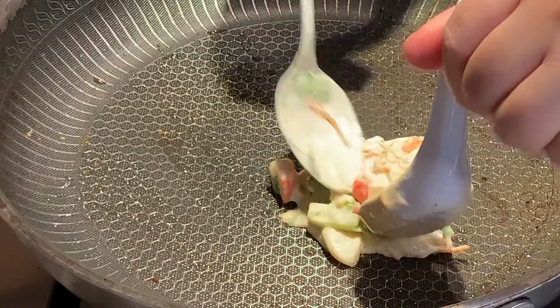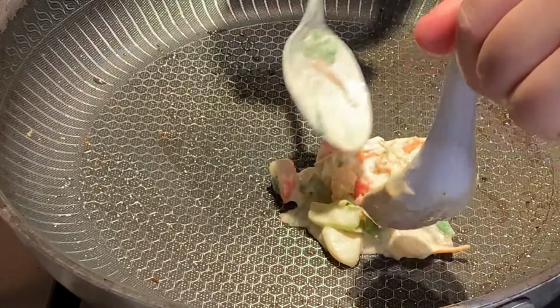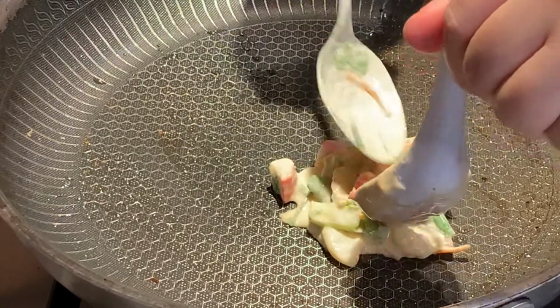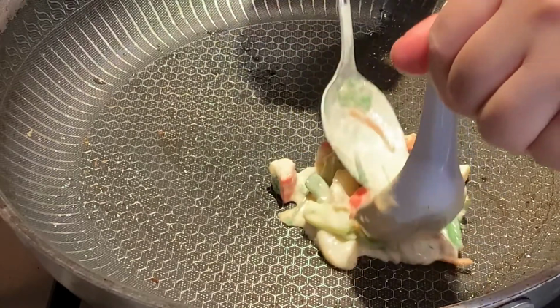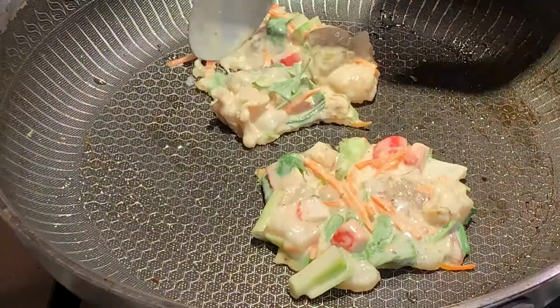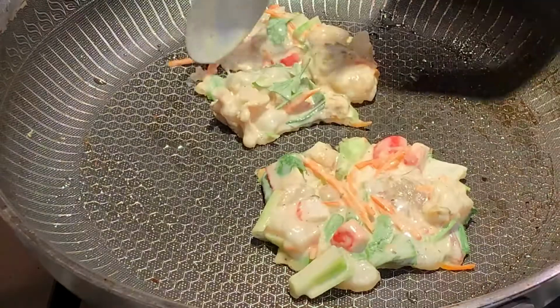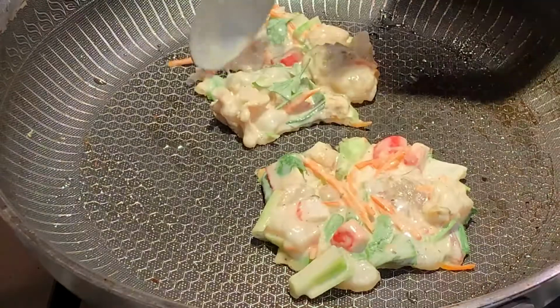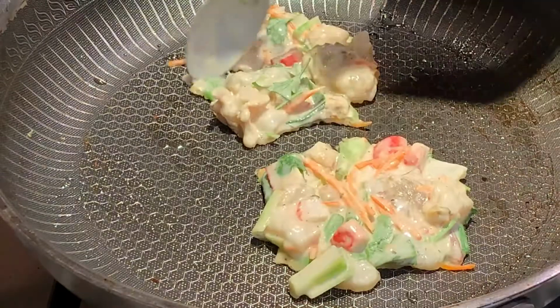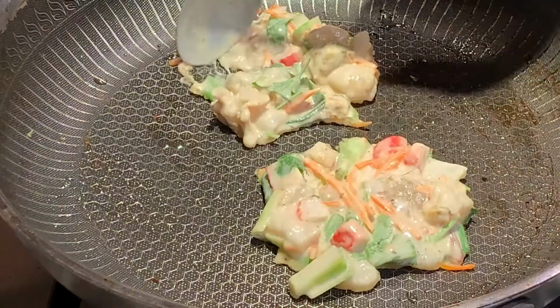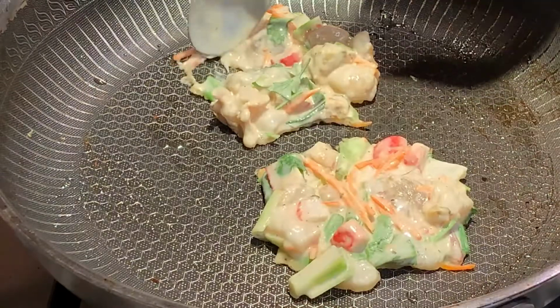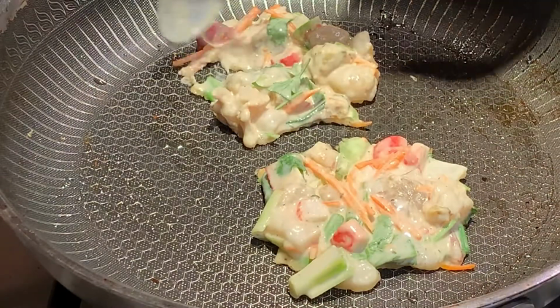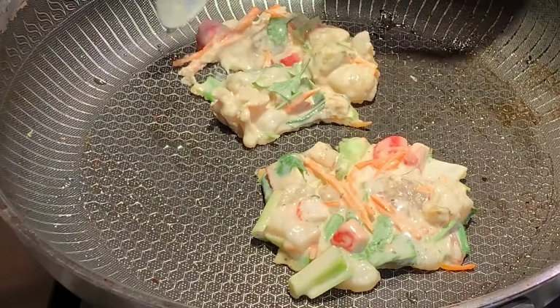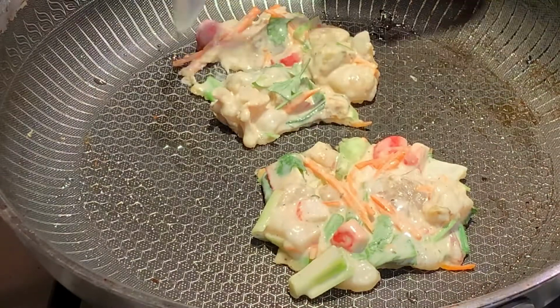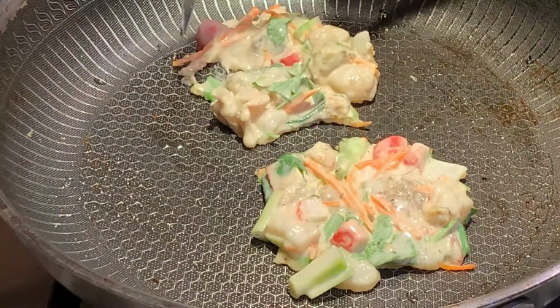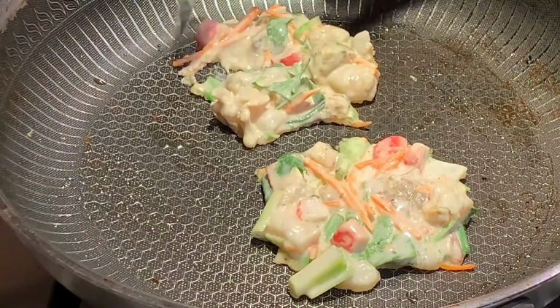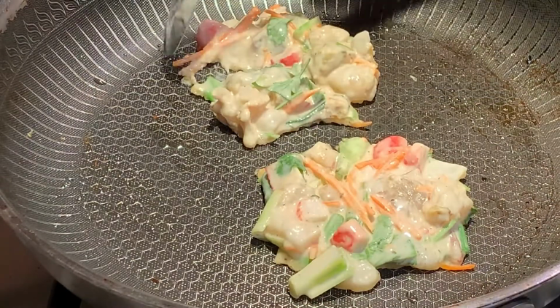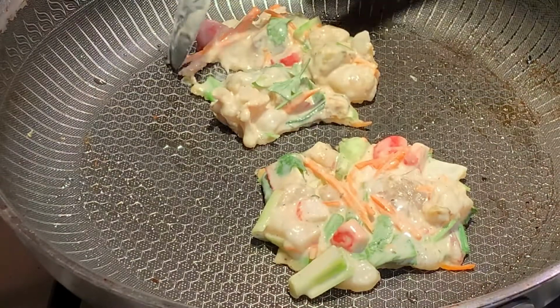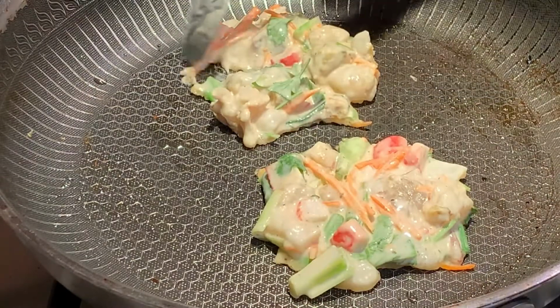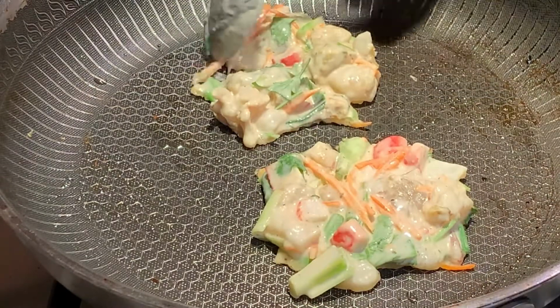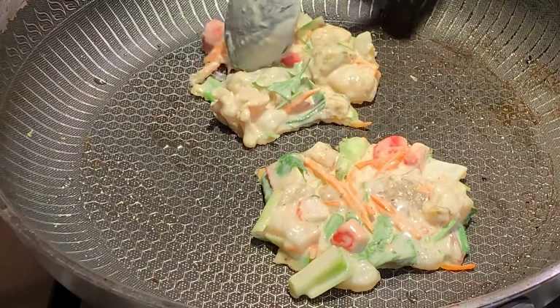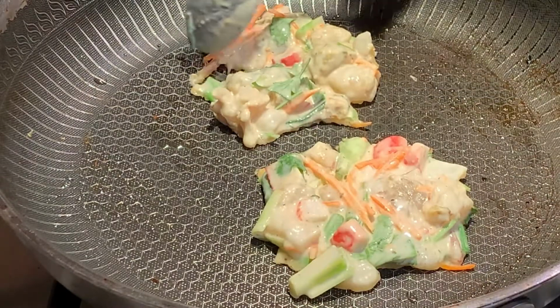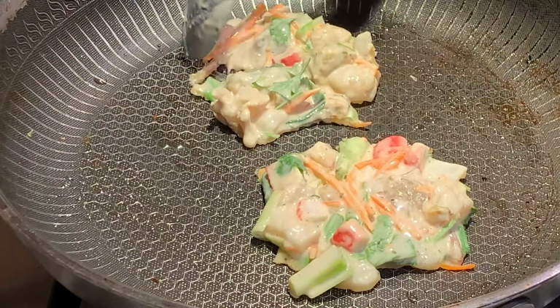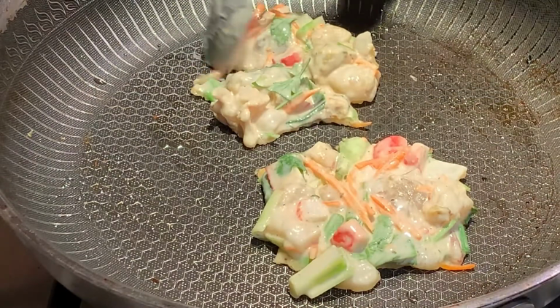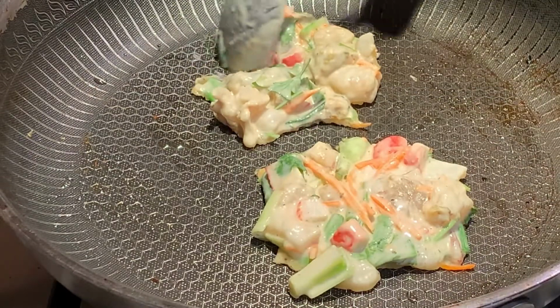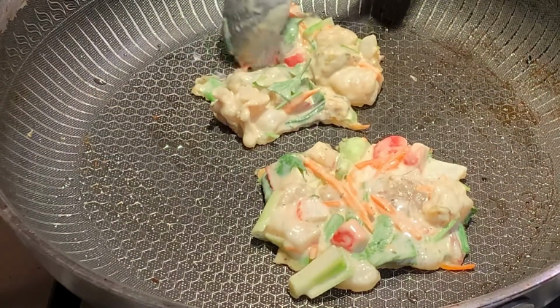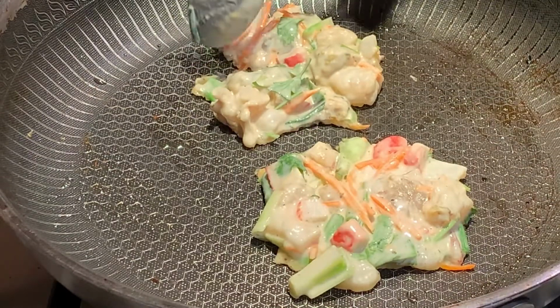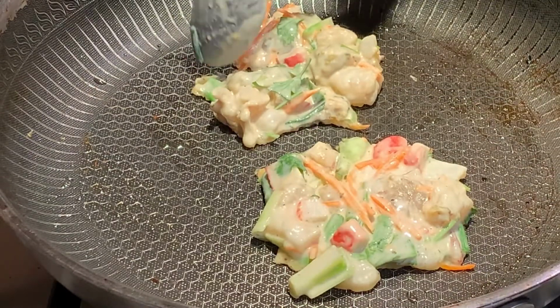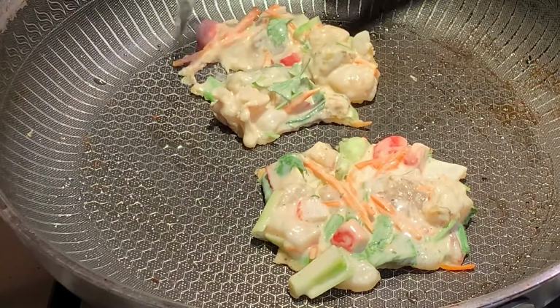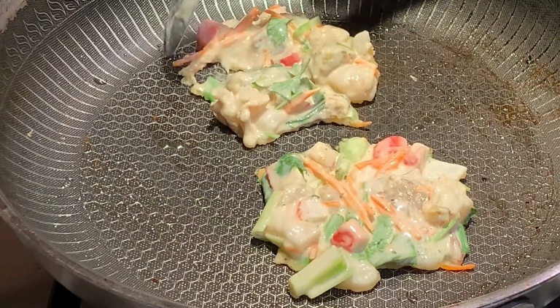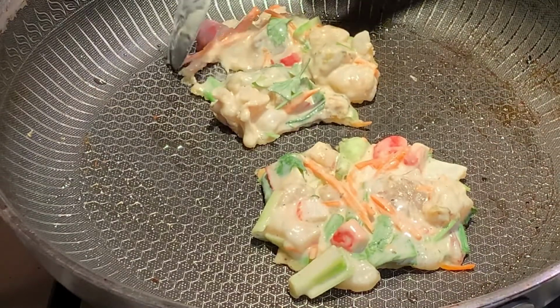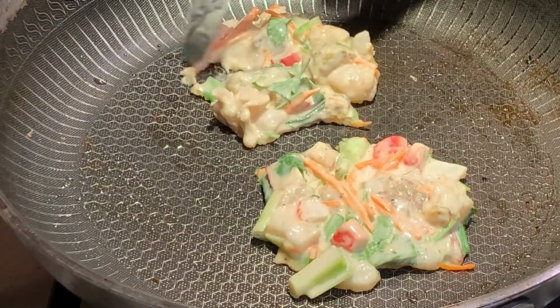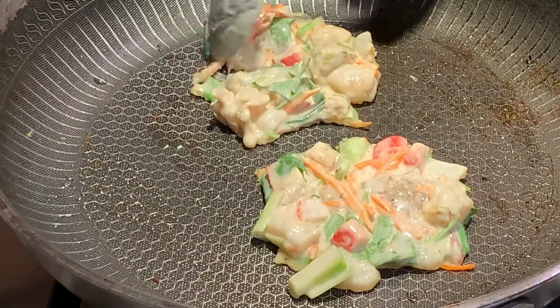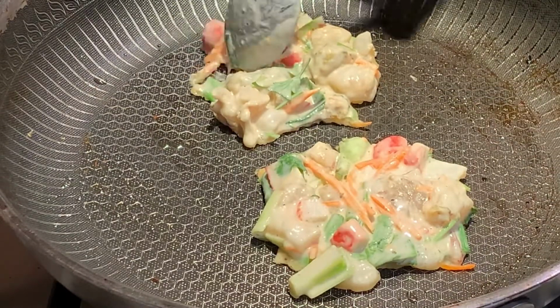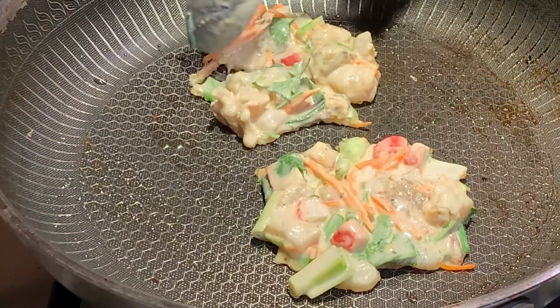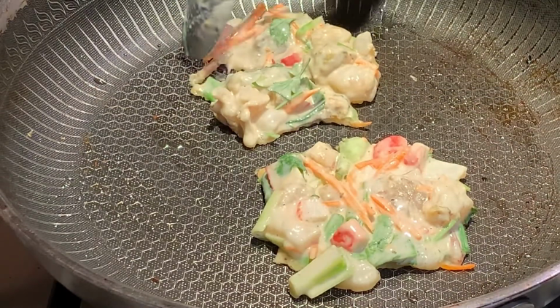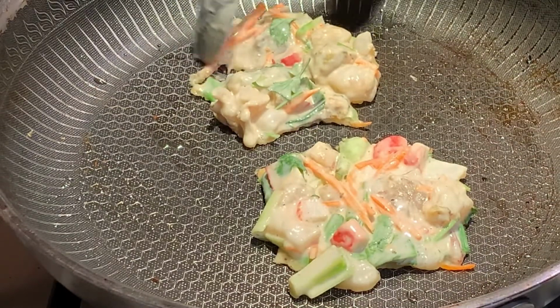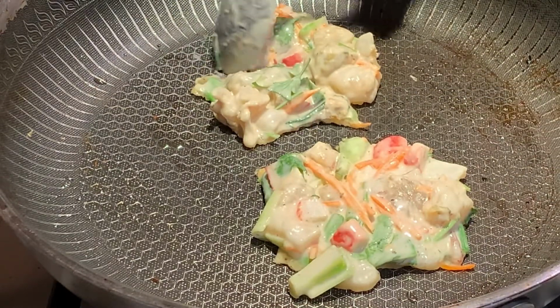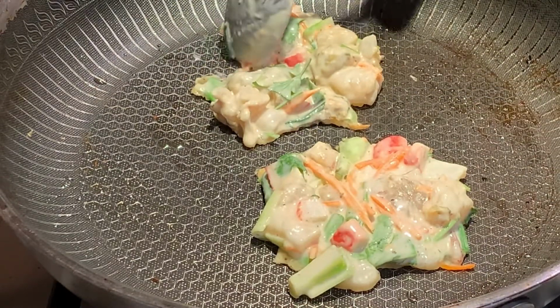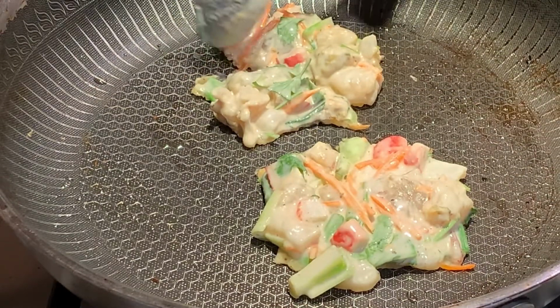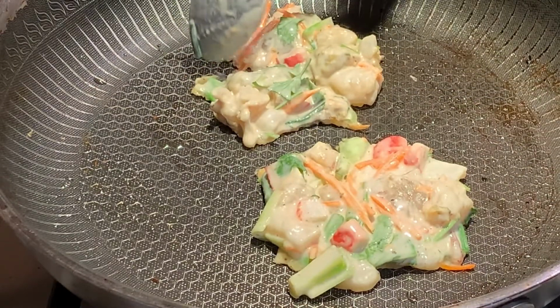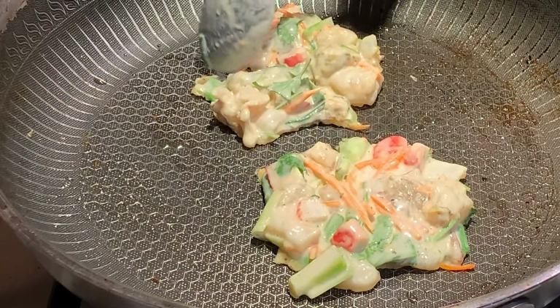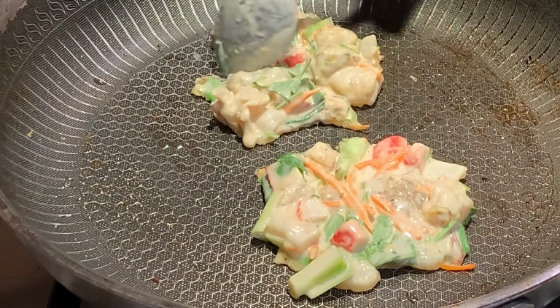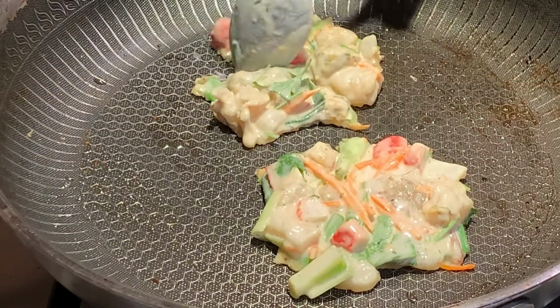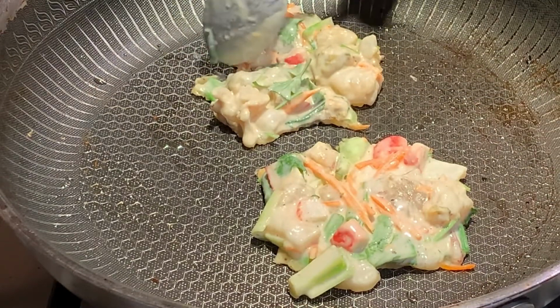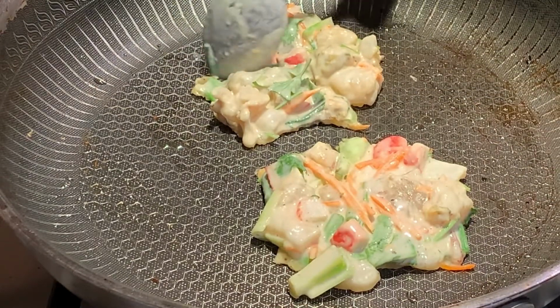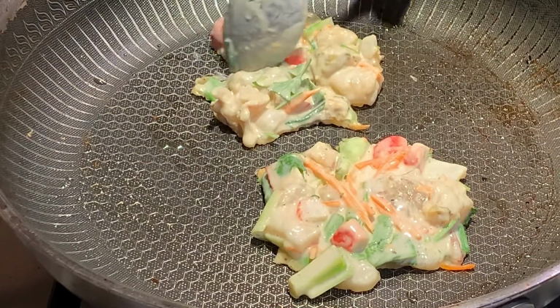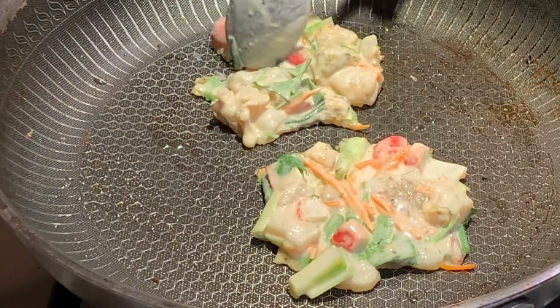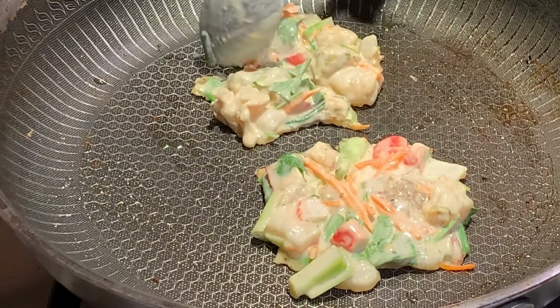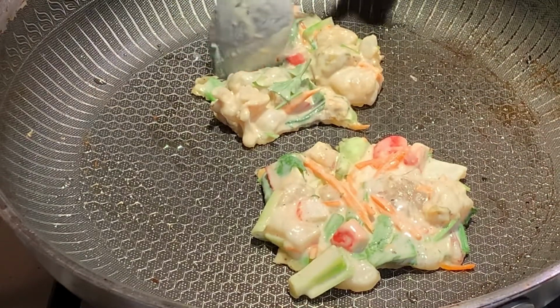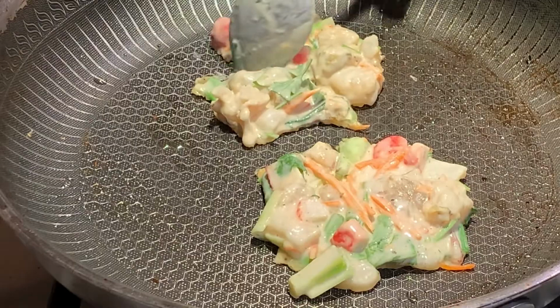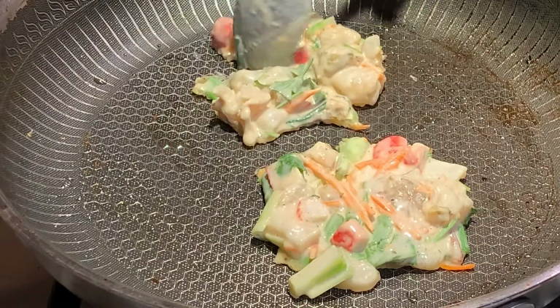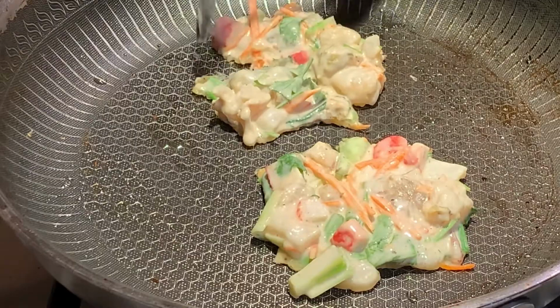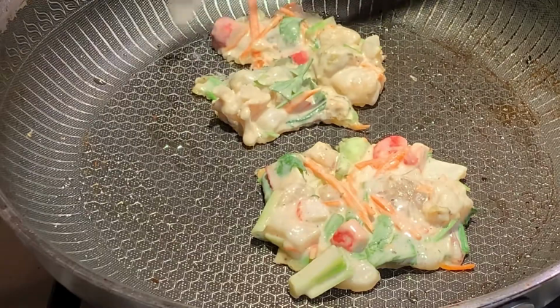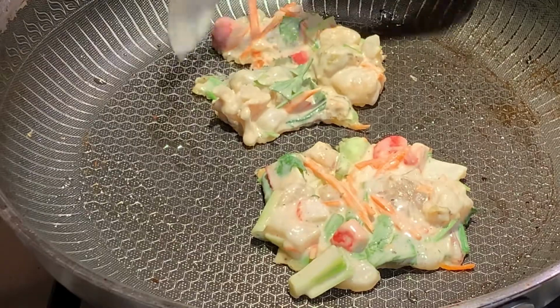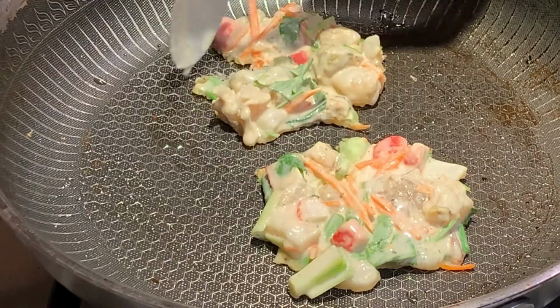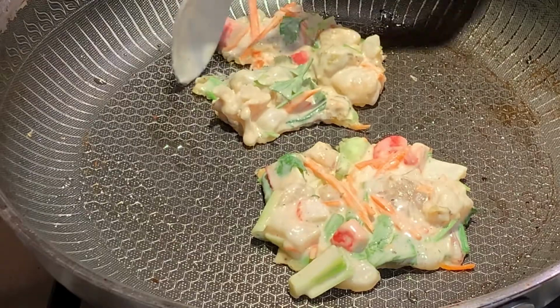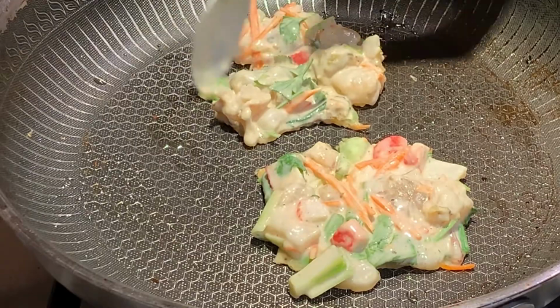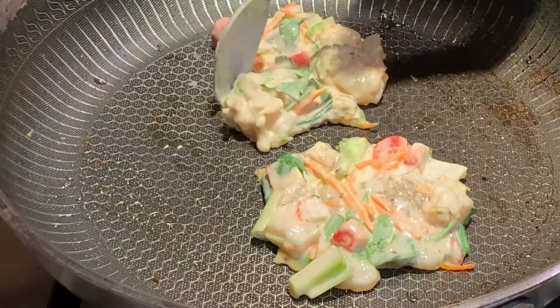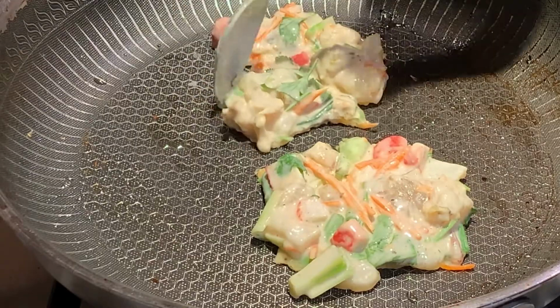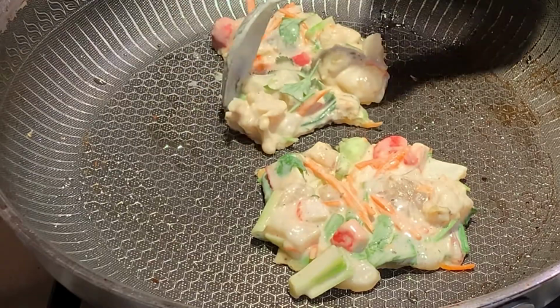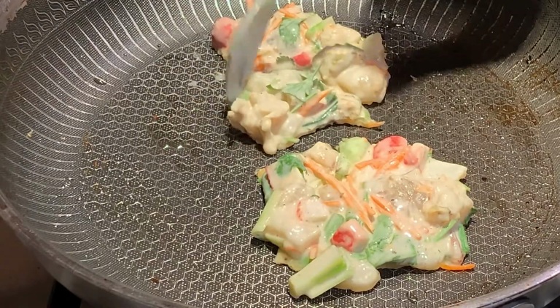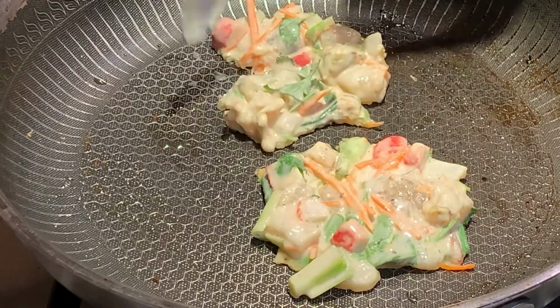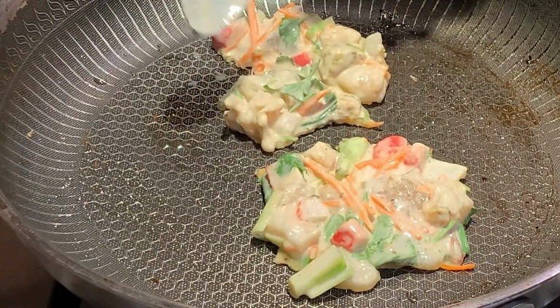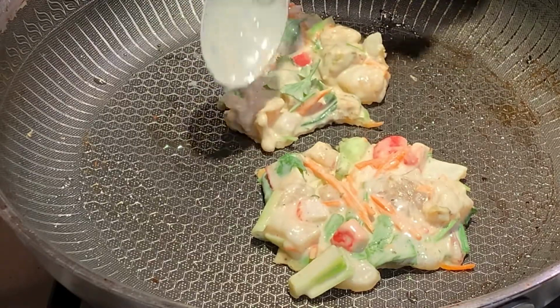On medium heat, use a brush to oil the pan, then using a teaspoon gently shape the batter into a heart.